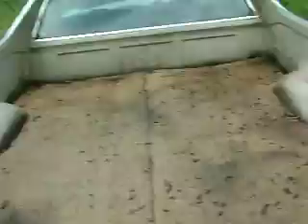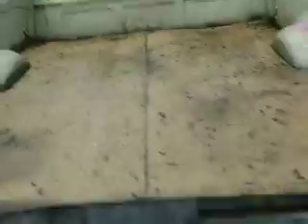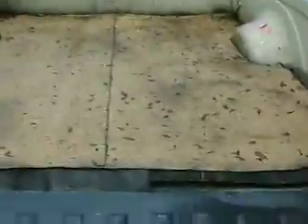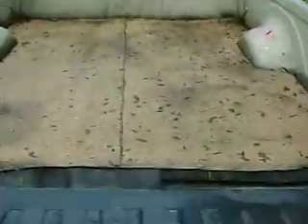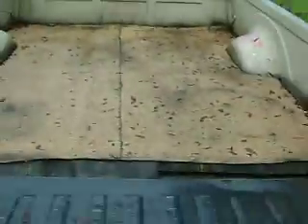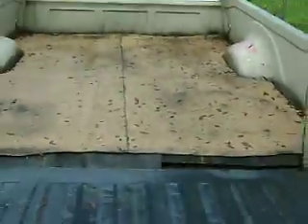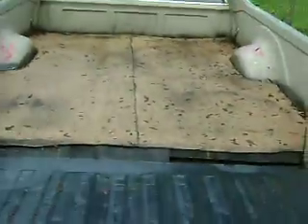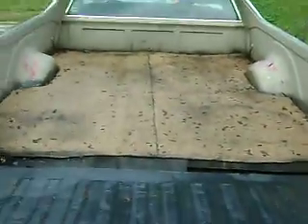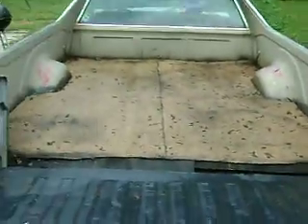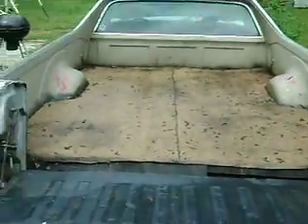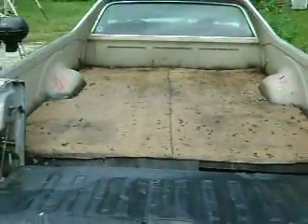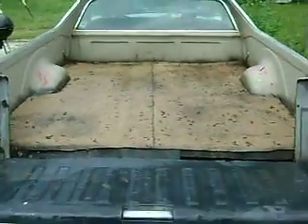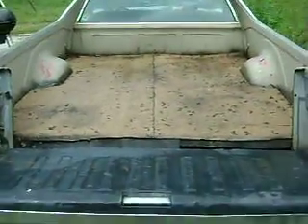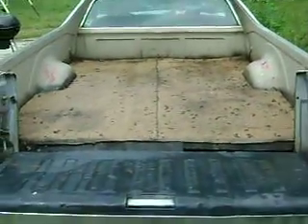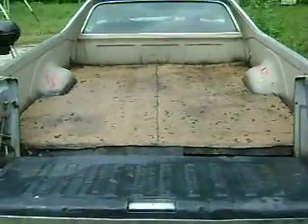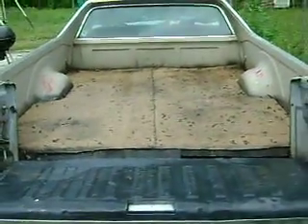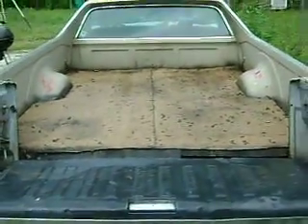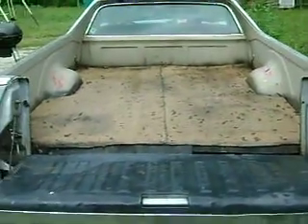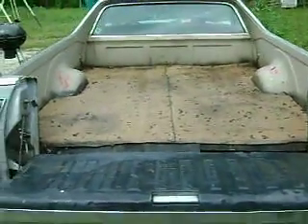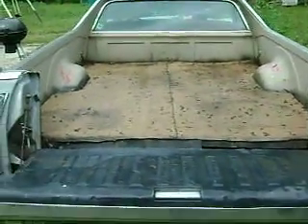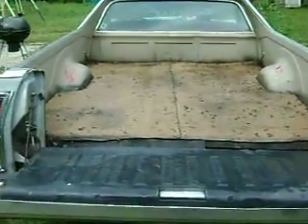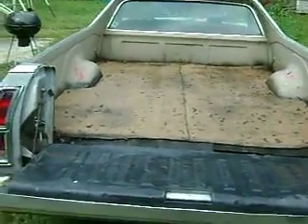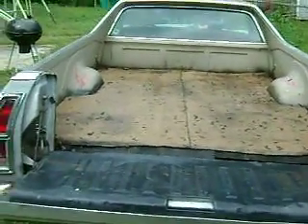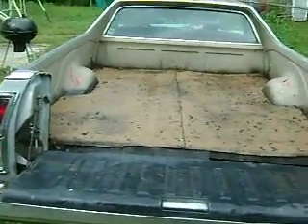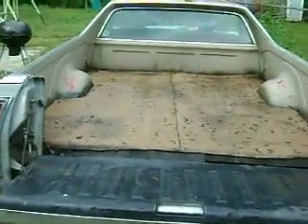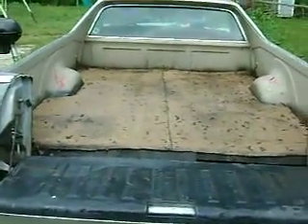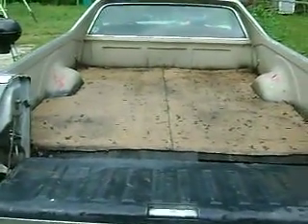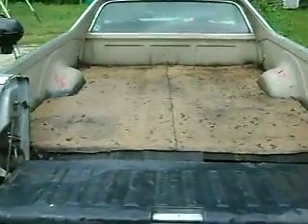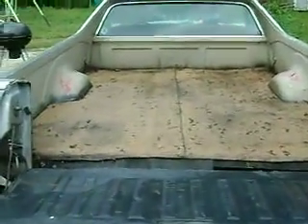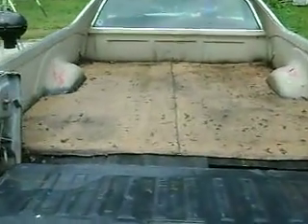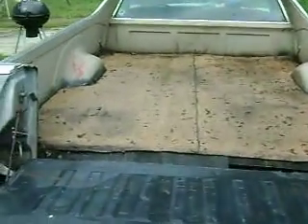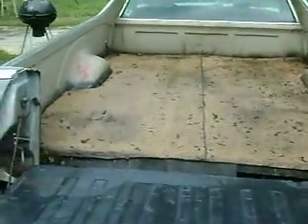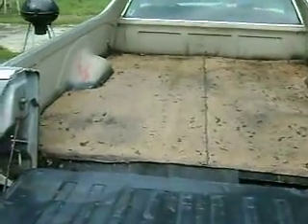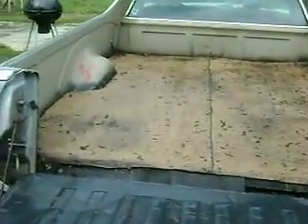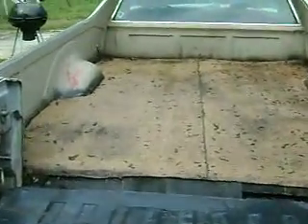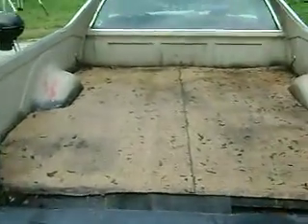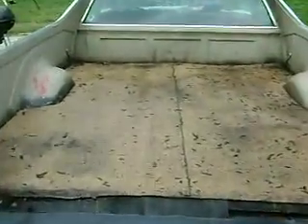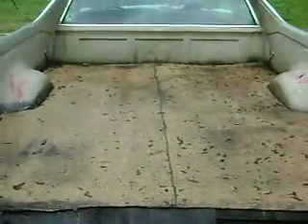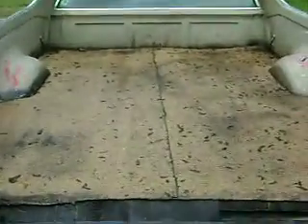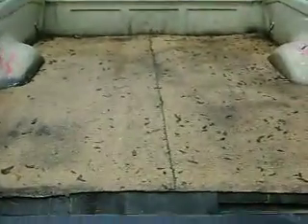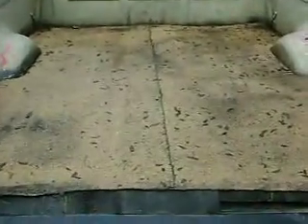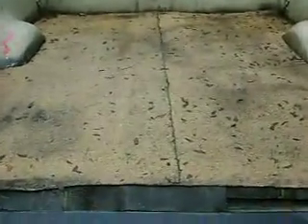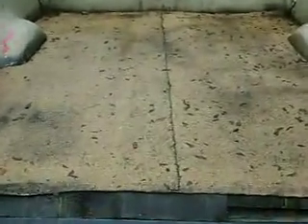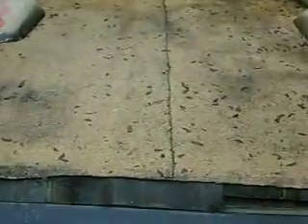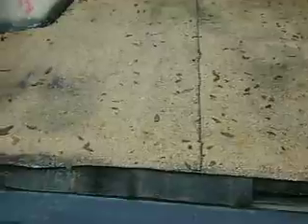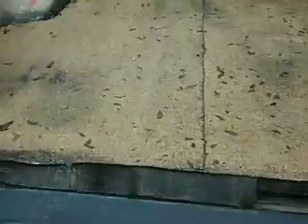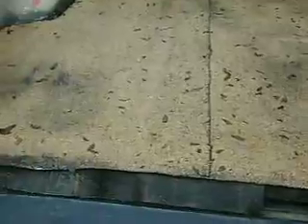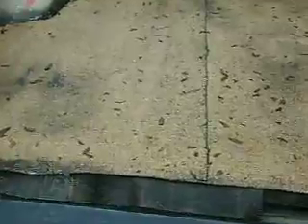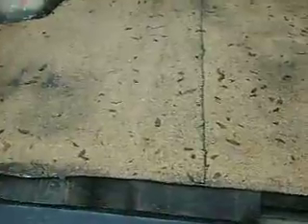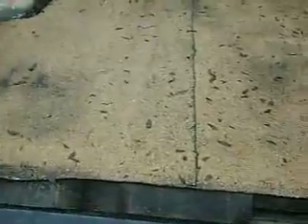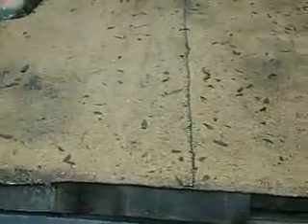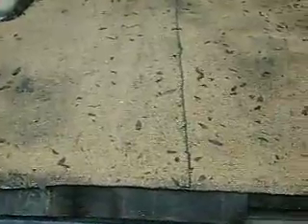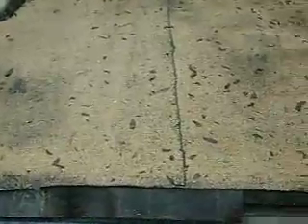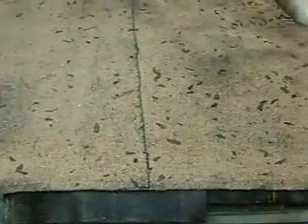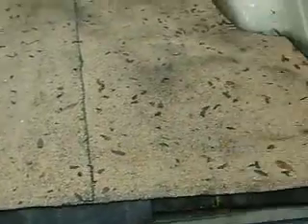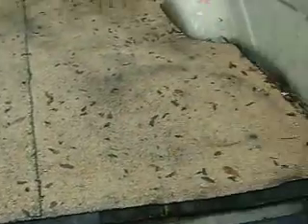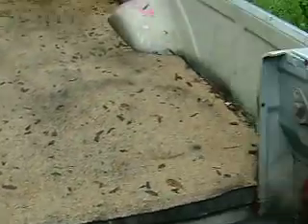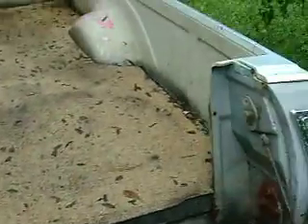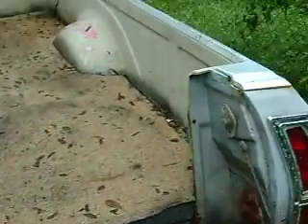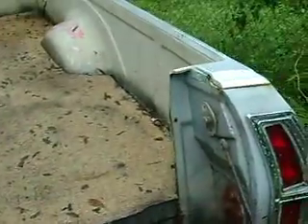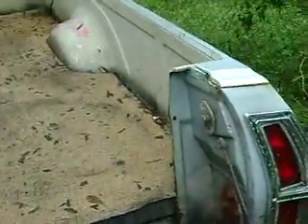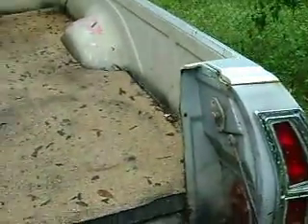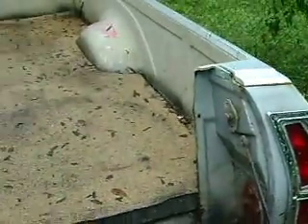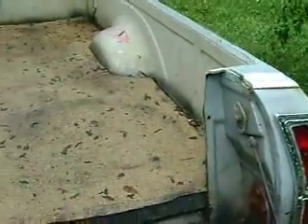It's held up for about a year and a half now. This is my redneck bed repair — worked out good.